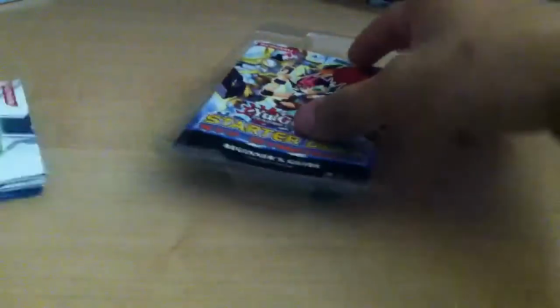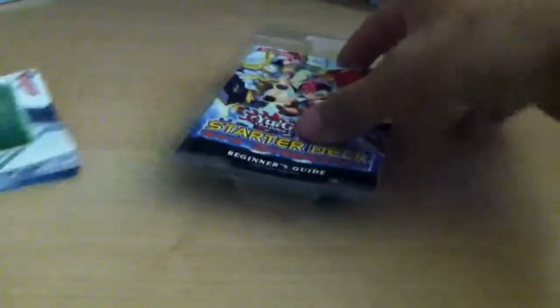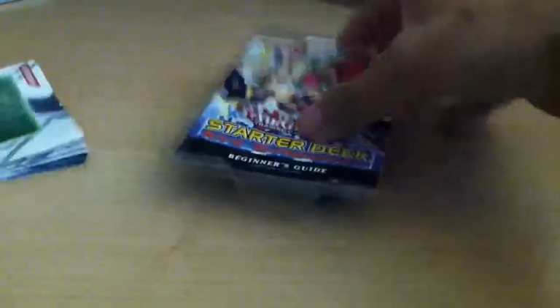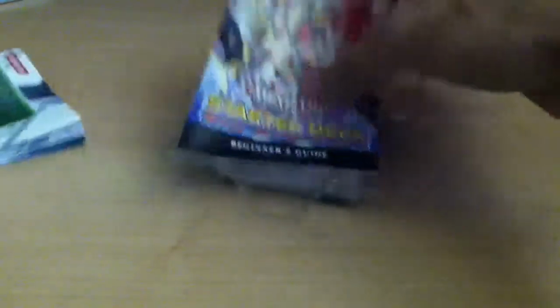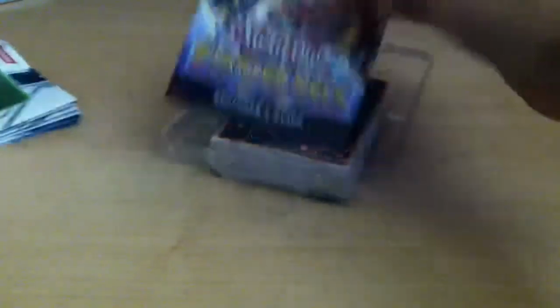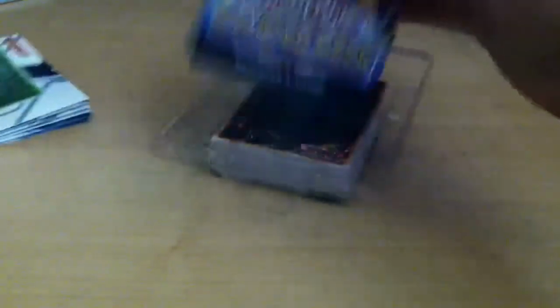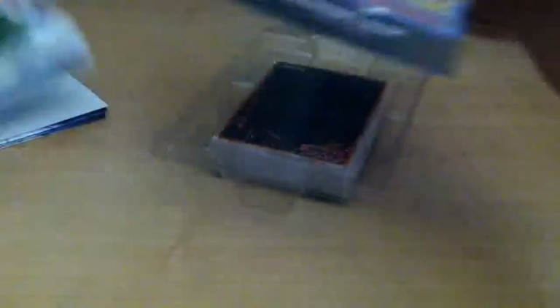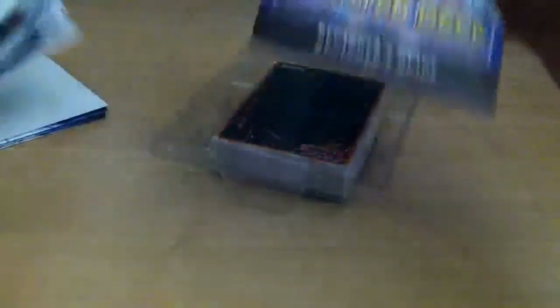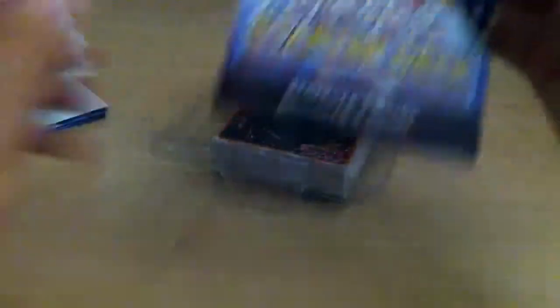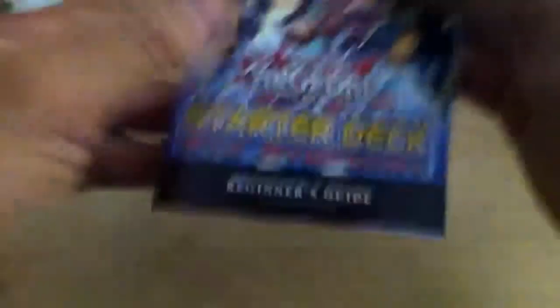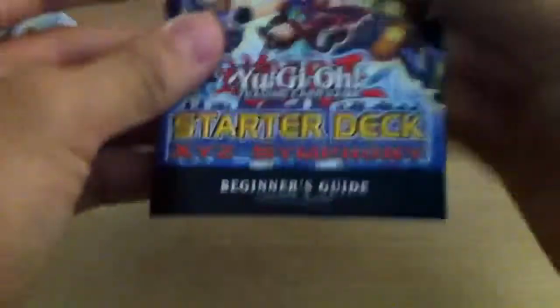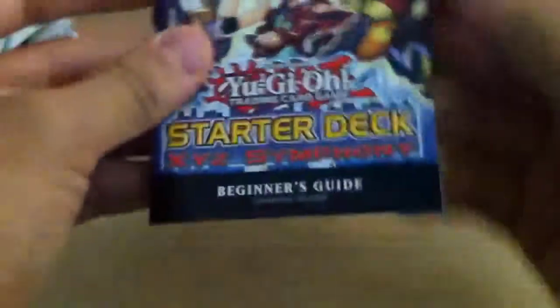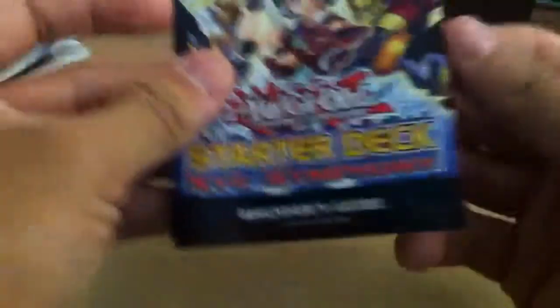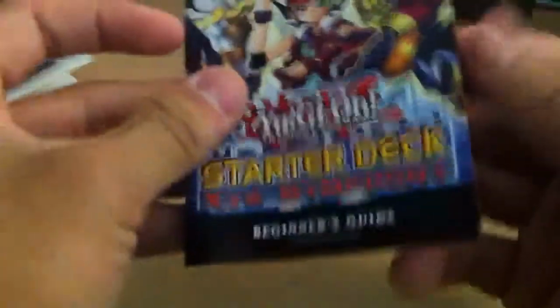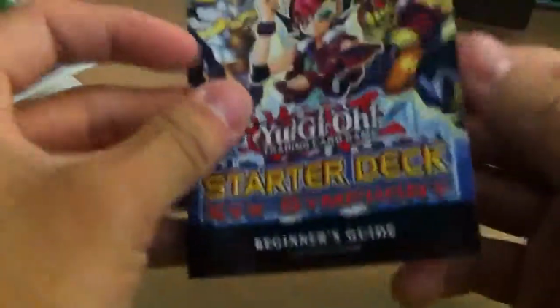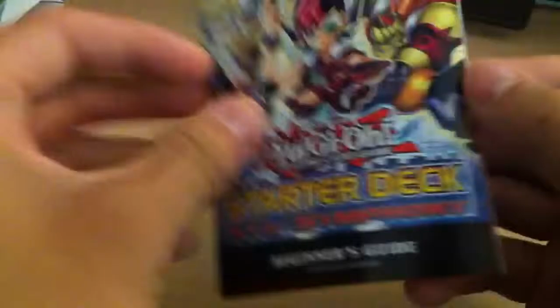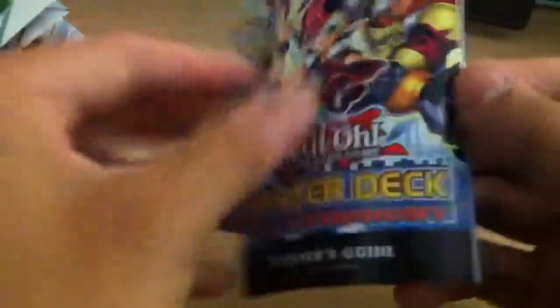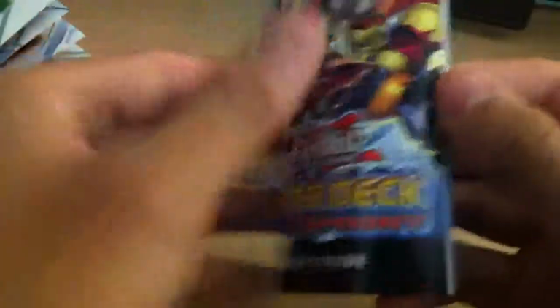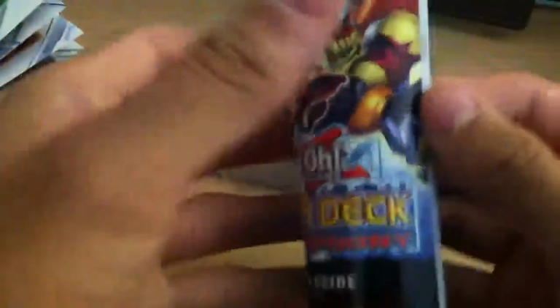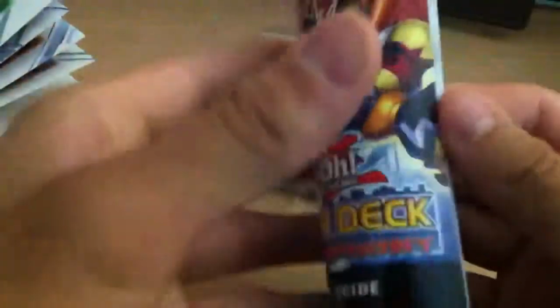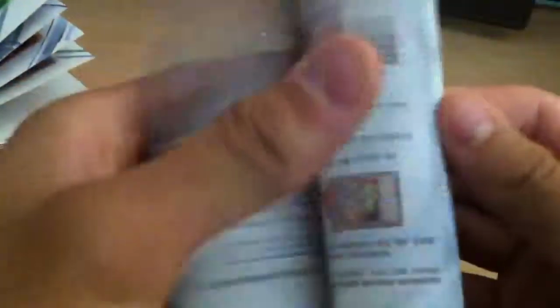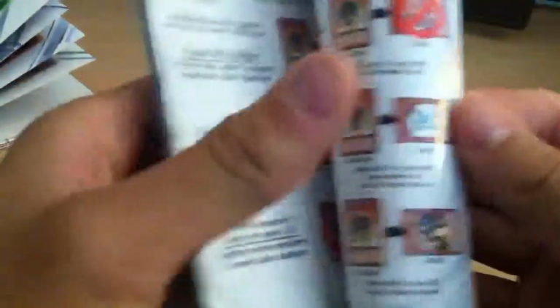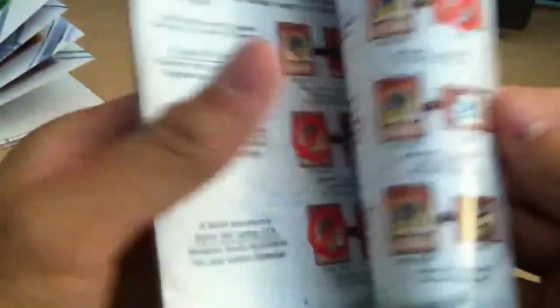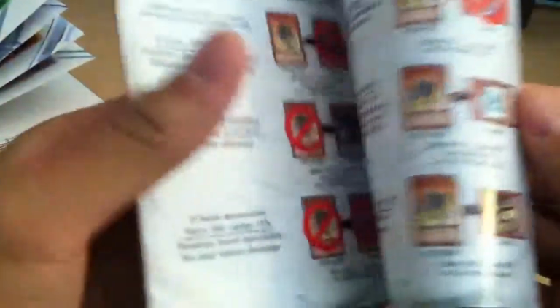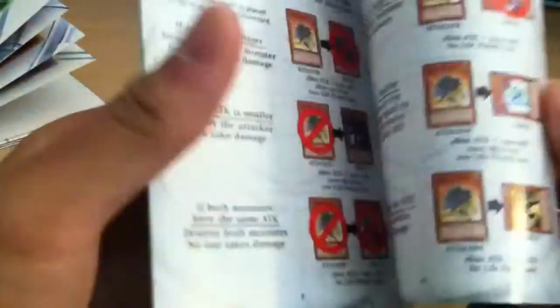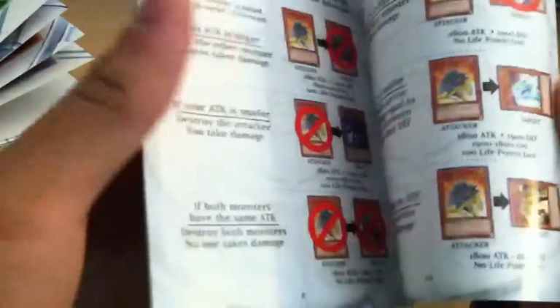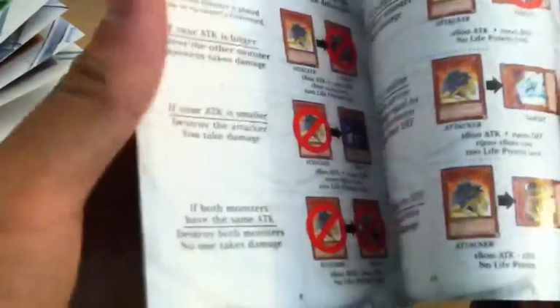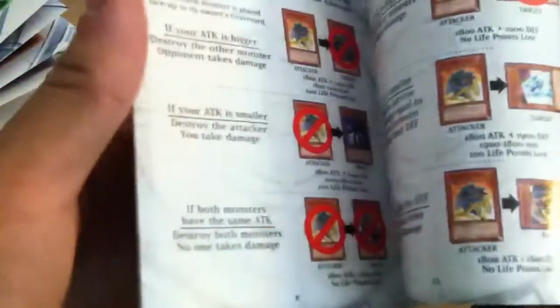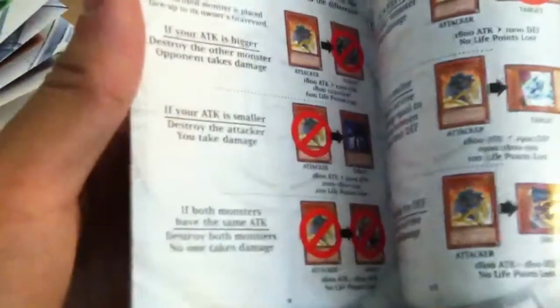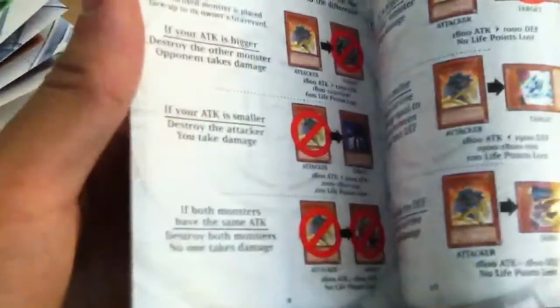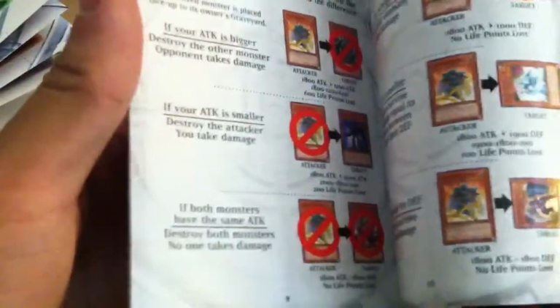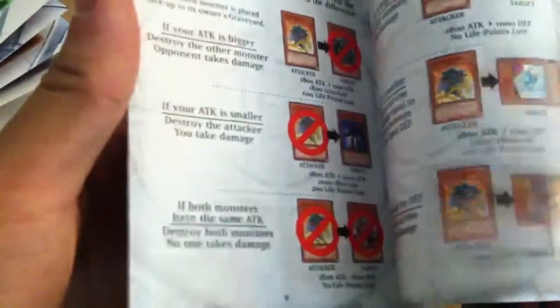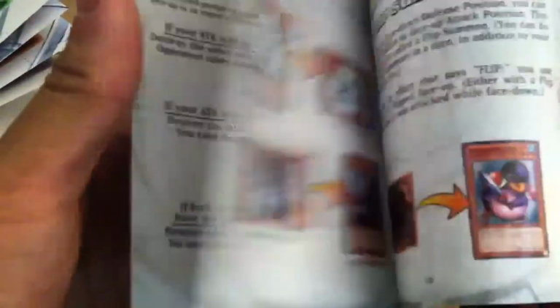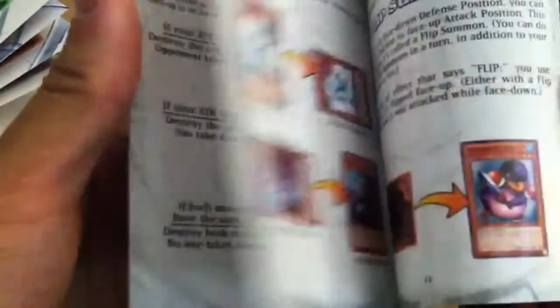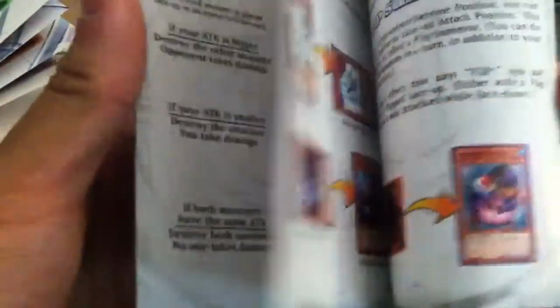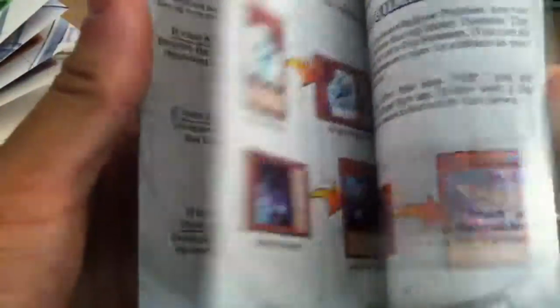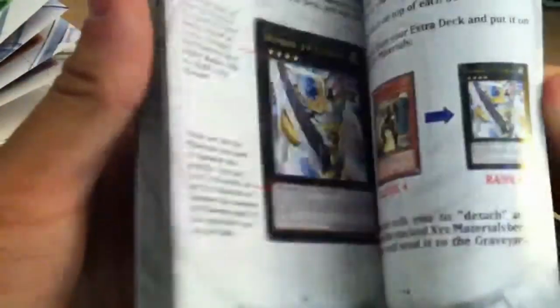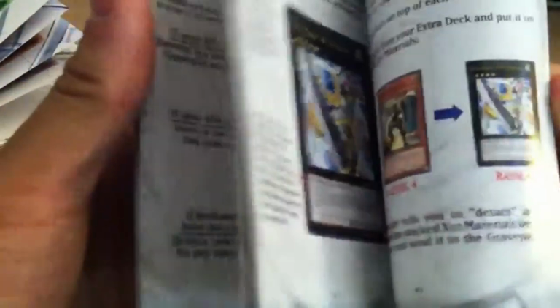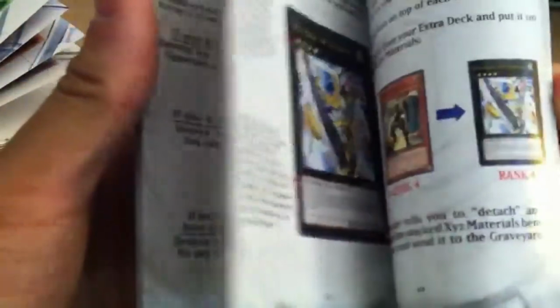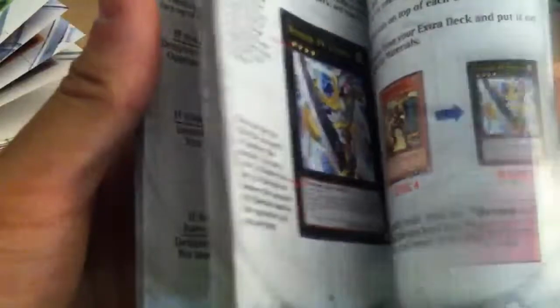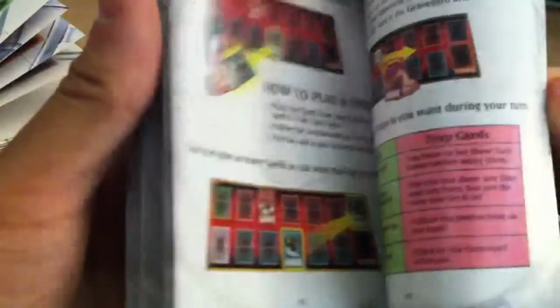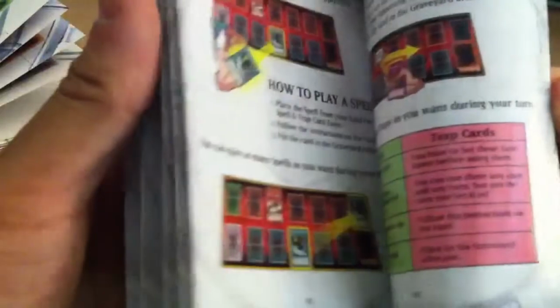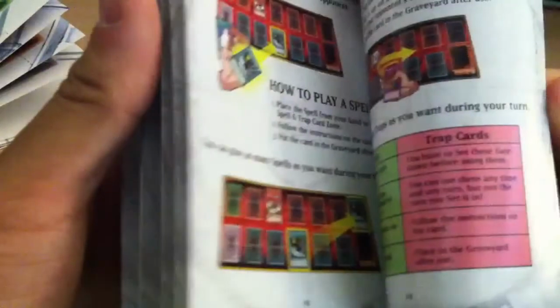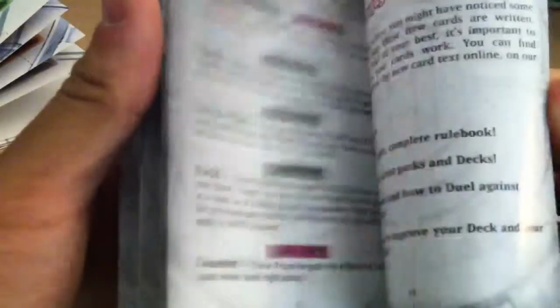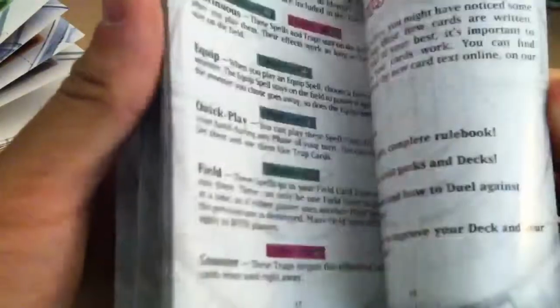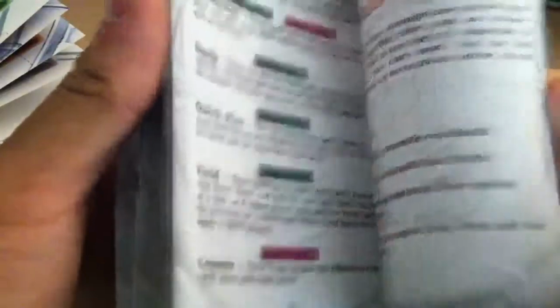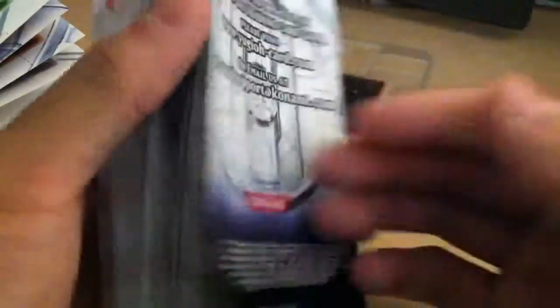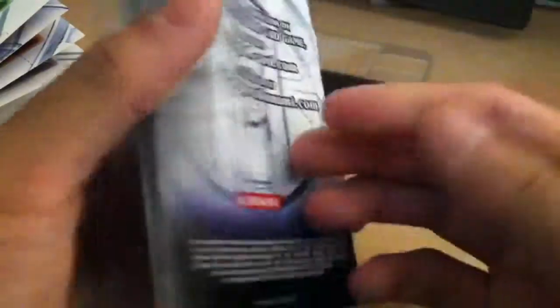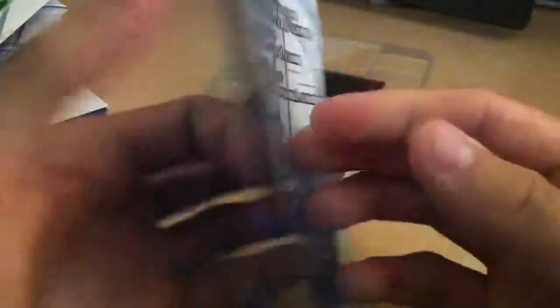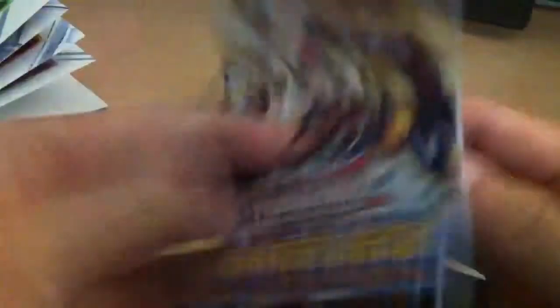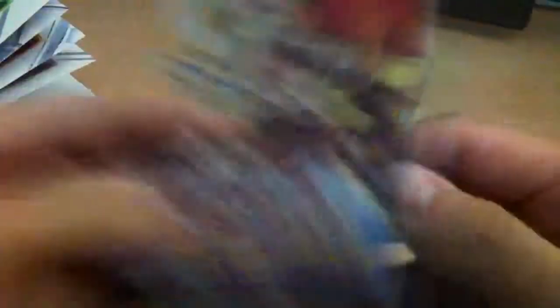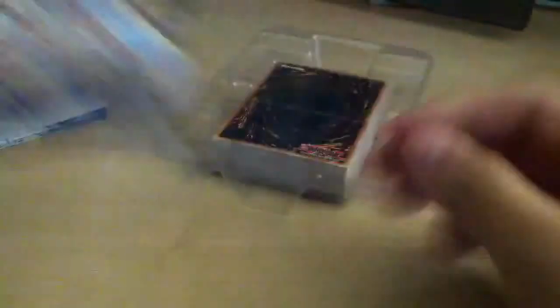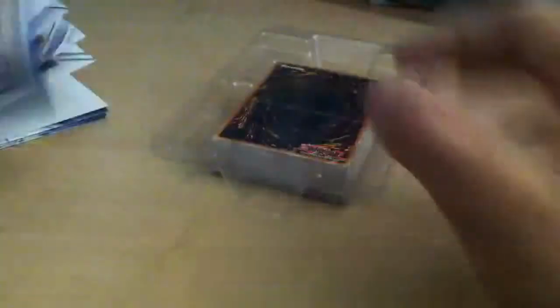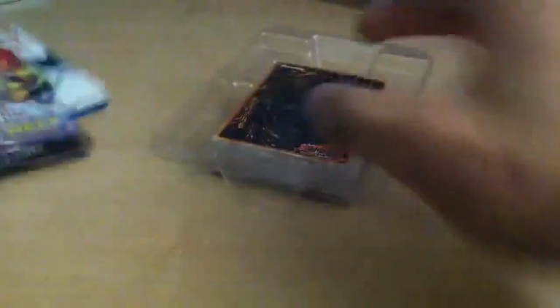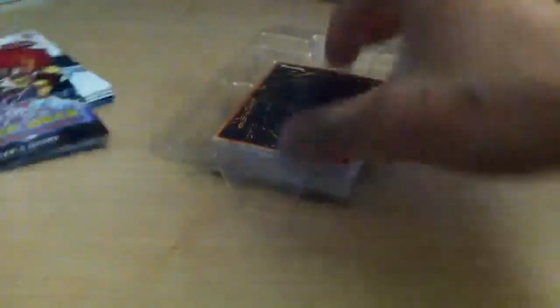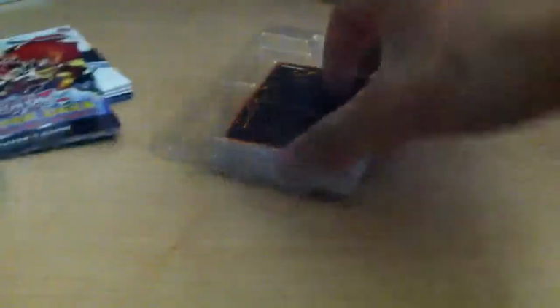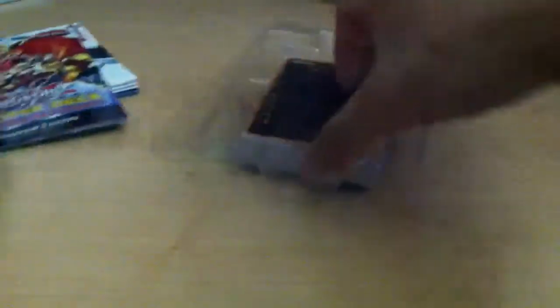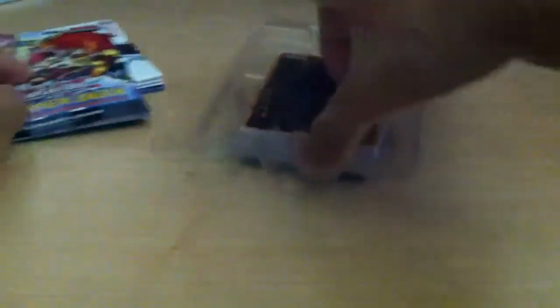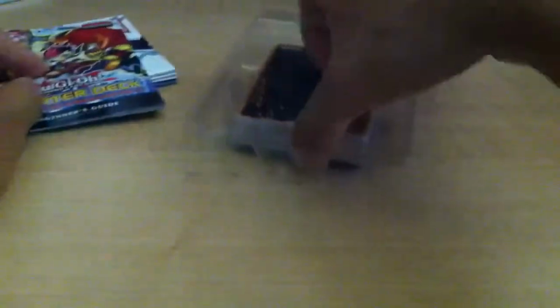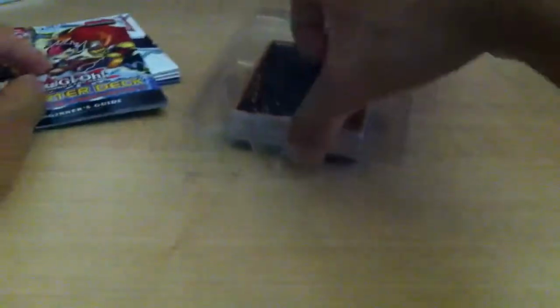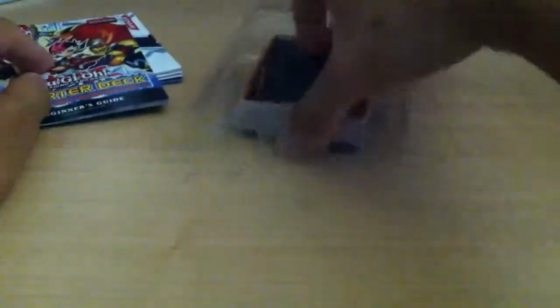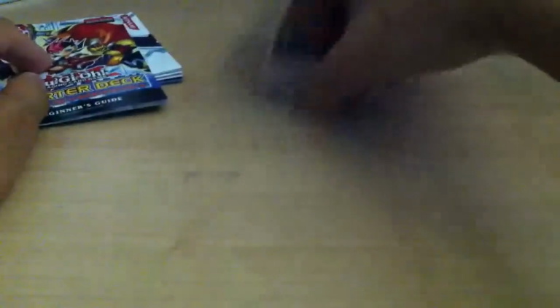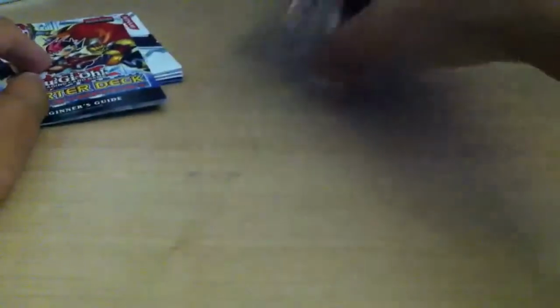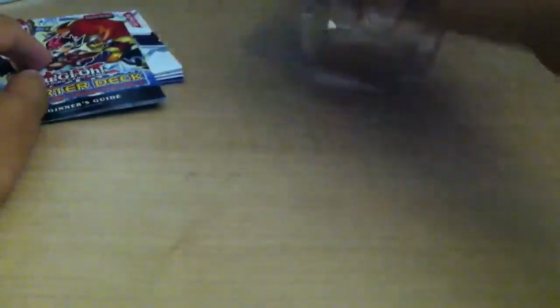Next, we got the beginner's guide — so, like, a mini rulebook. And then we got the cards.